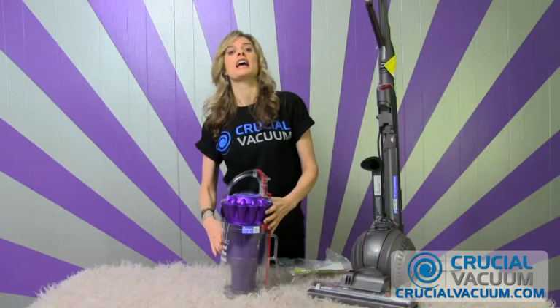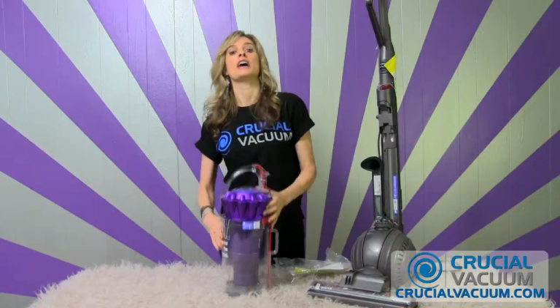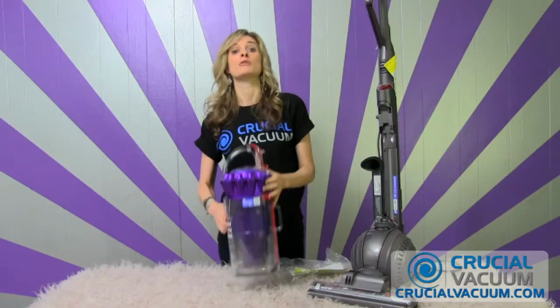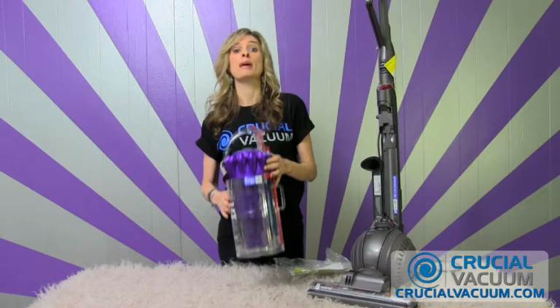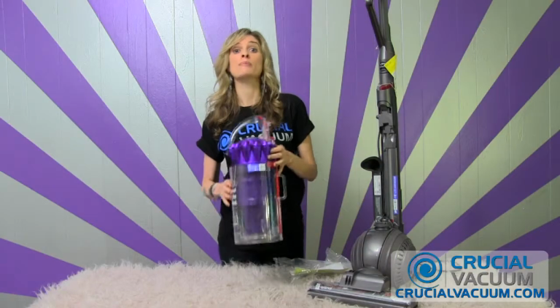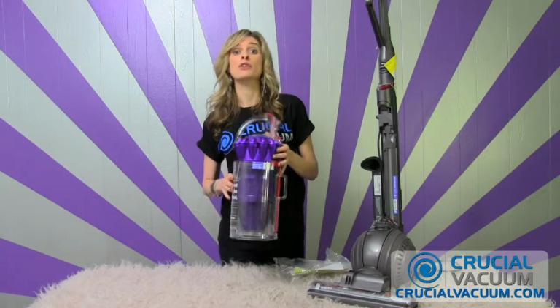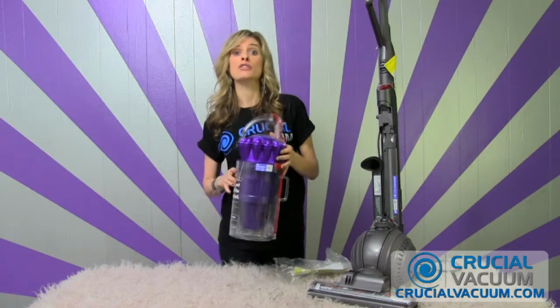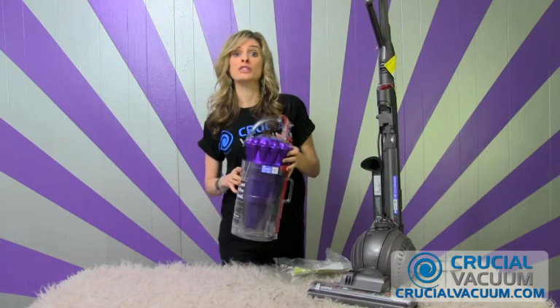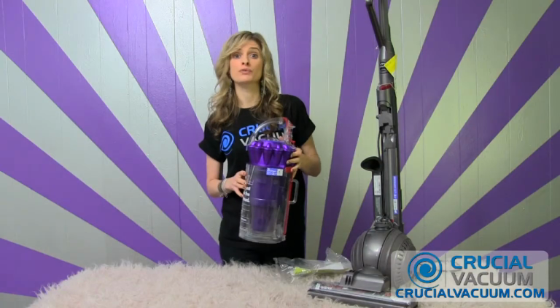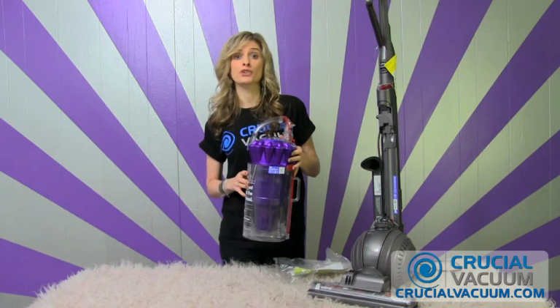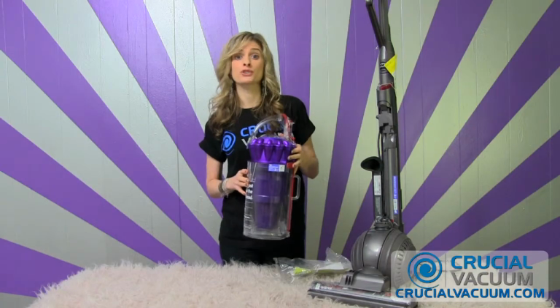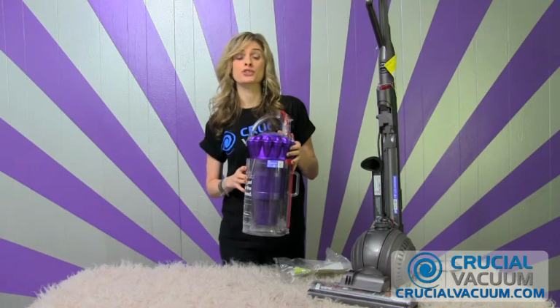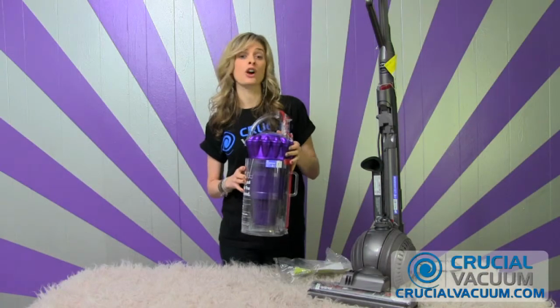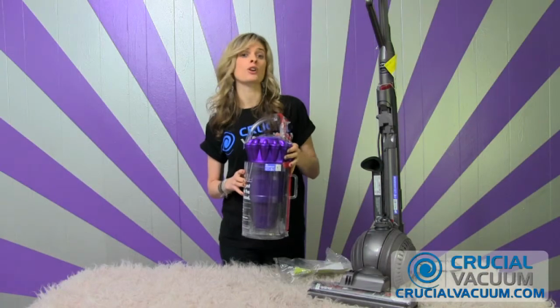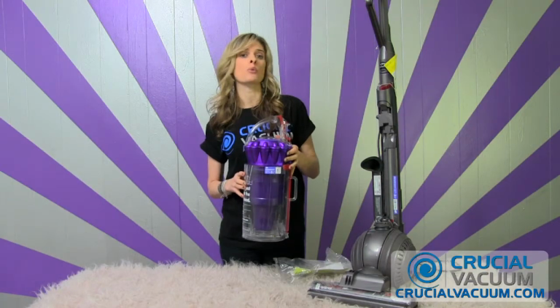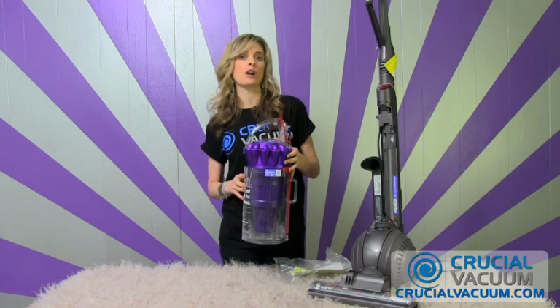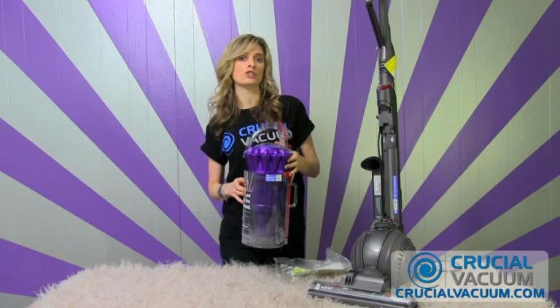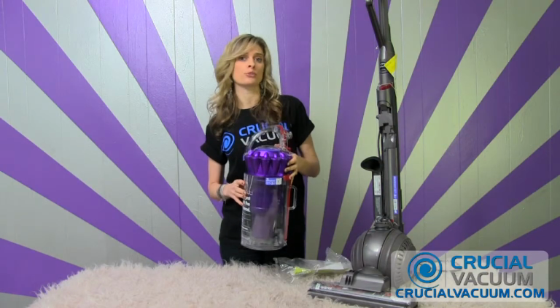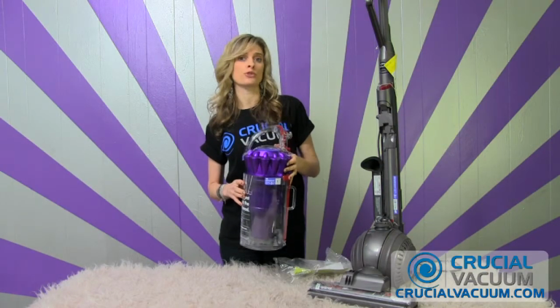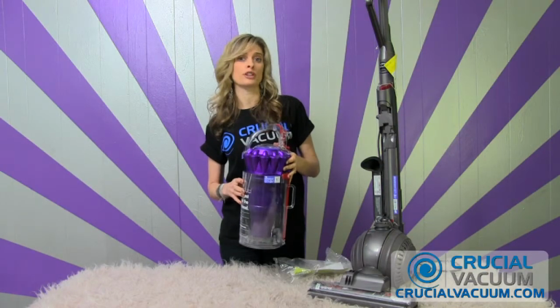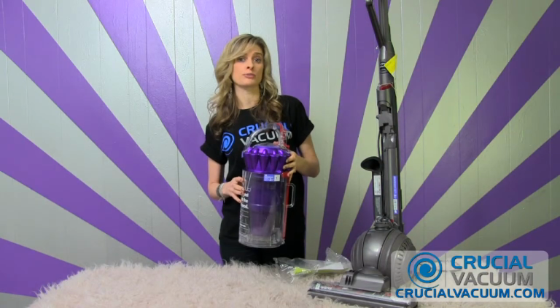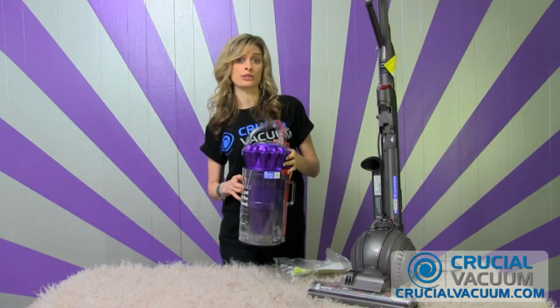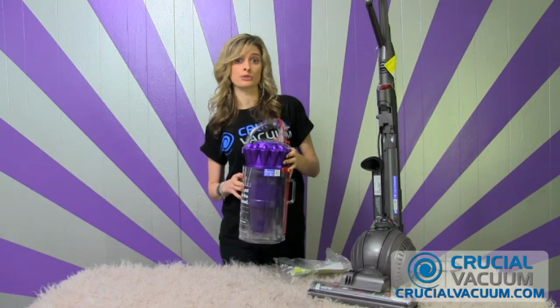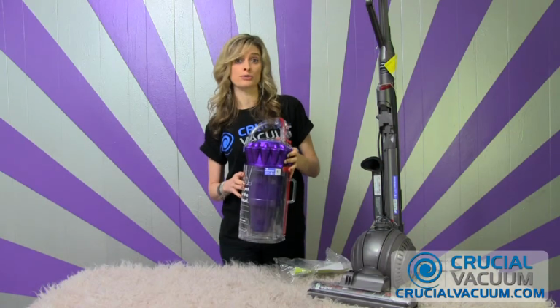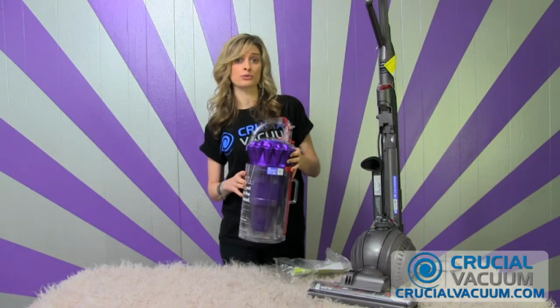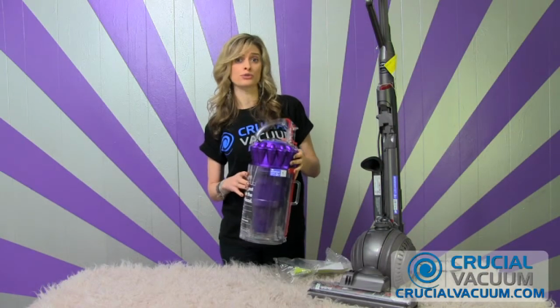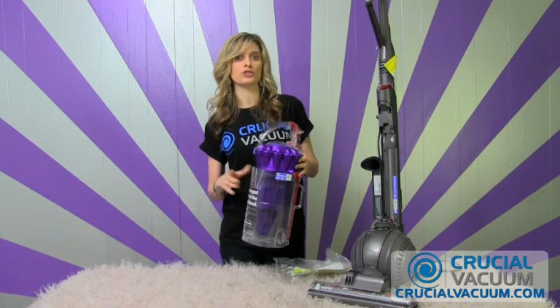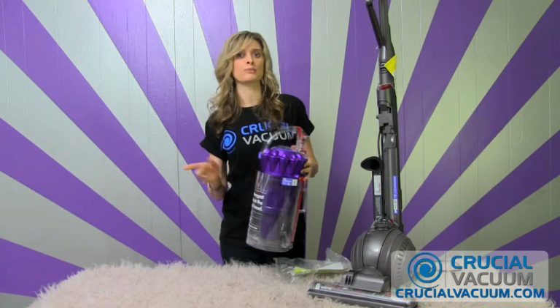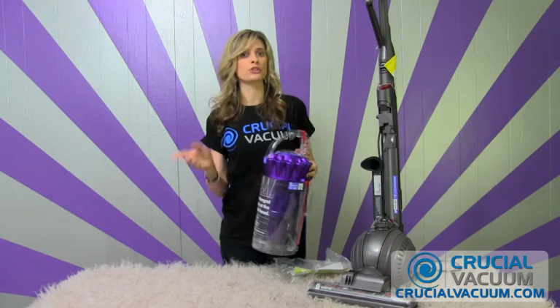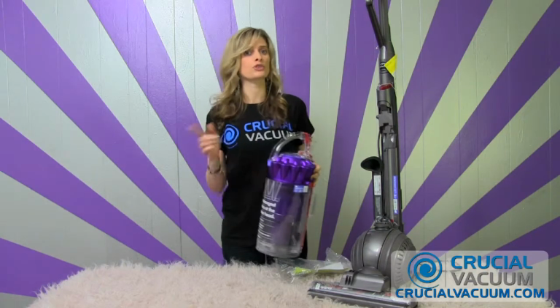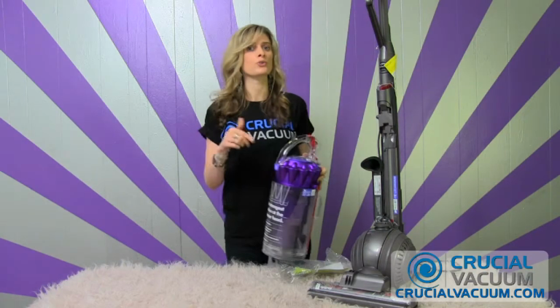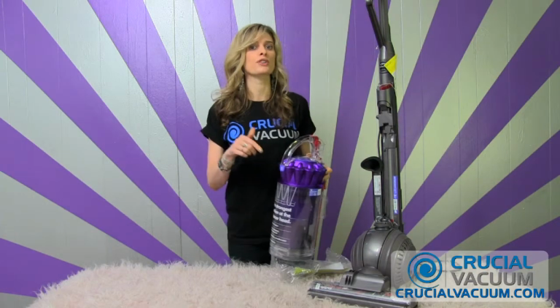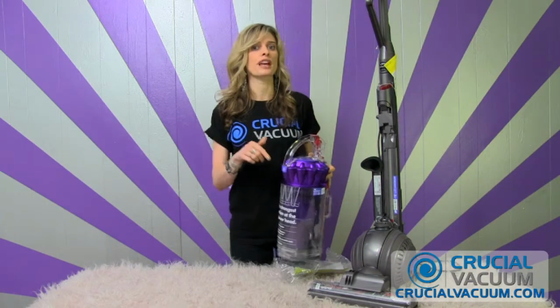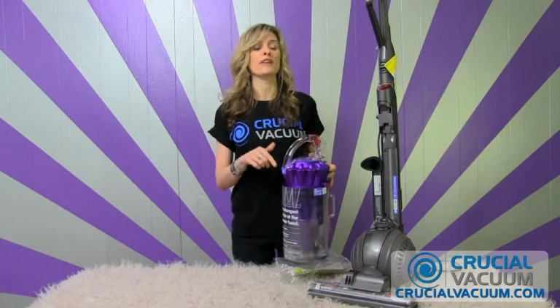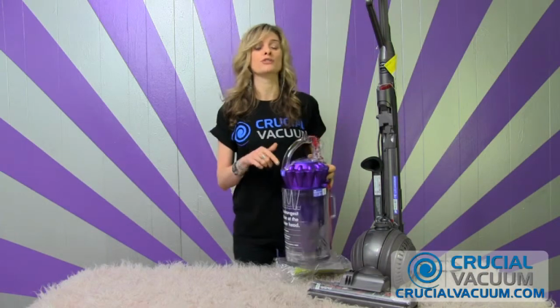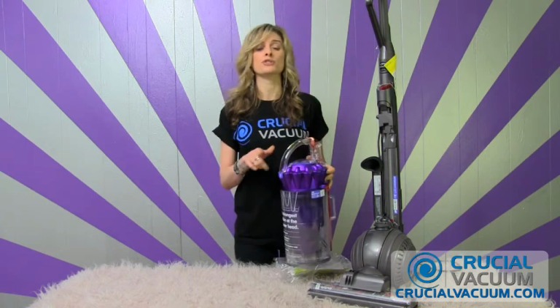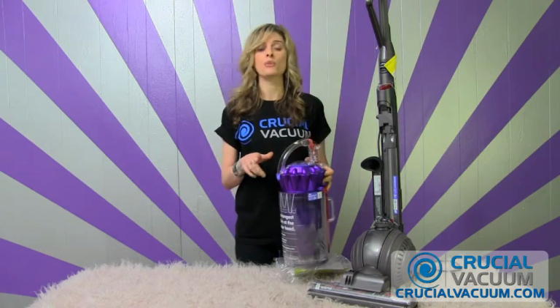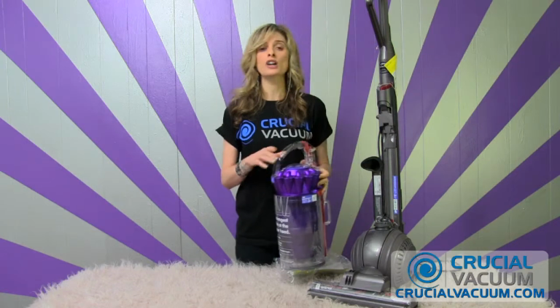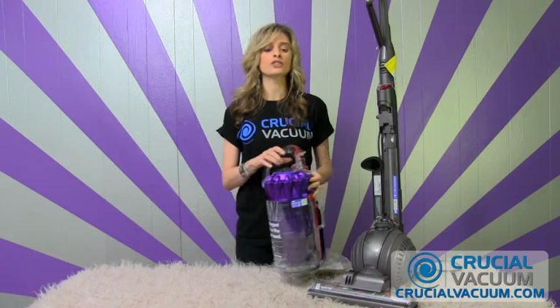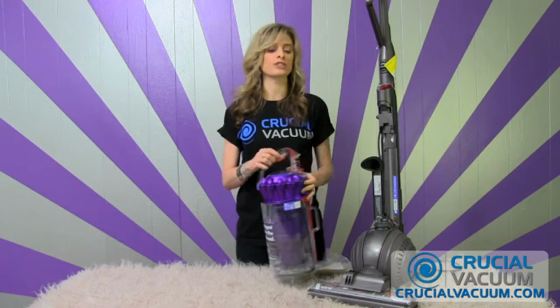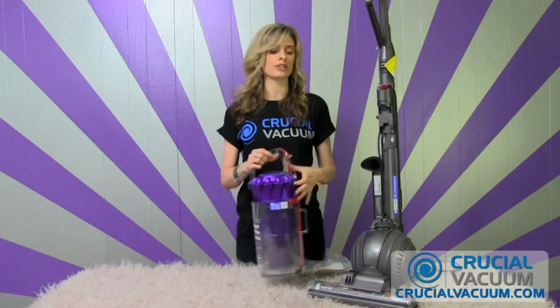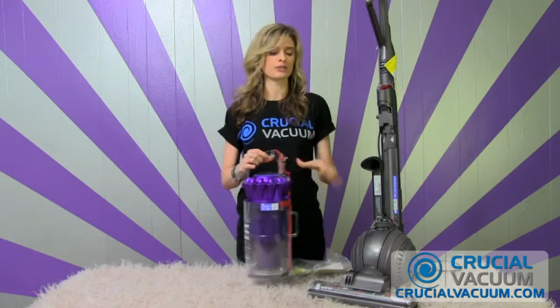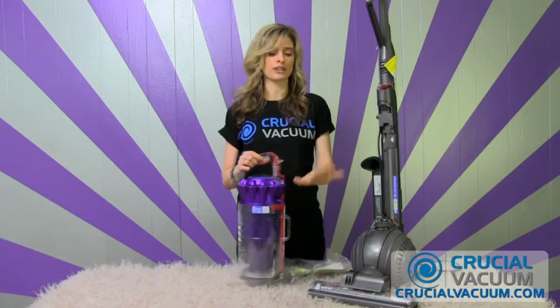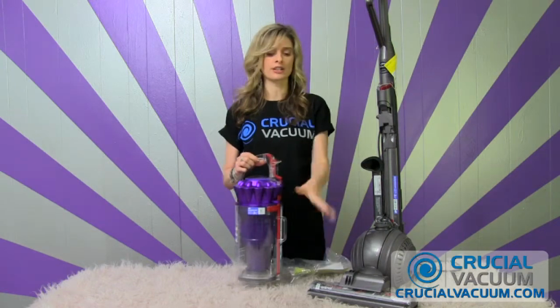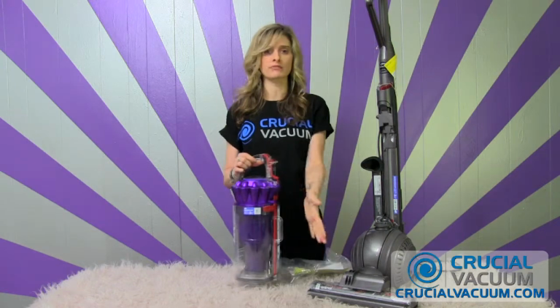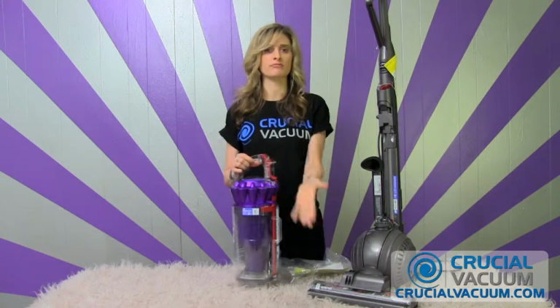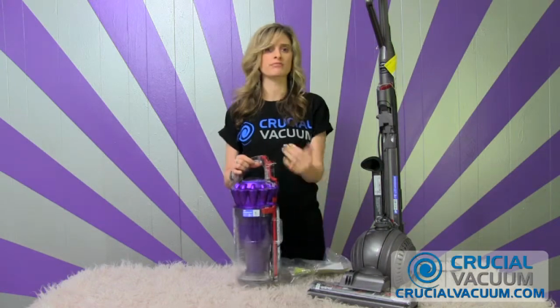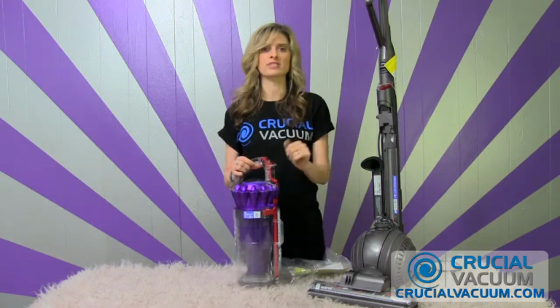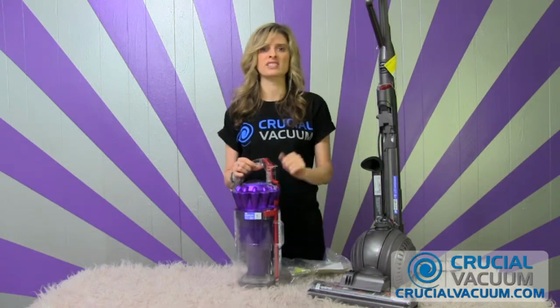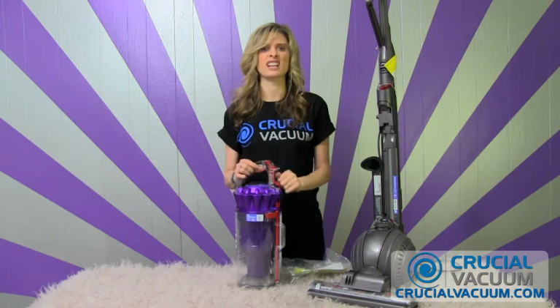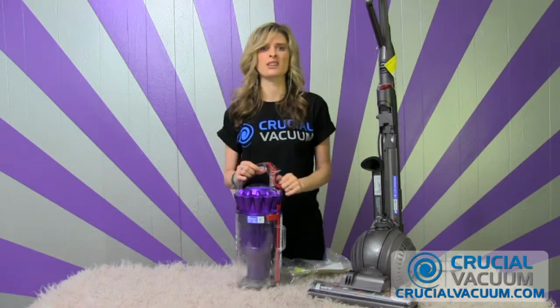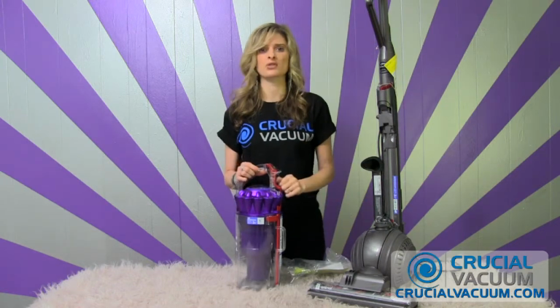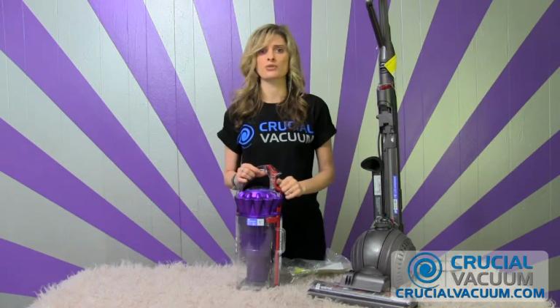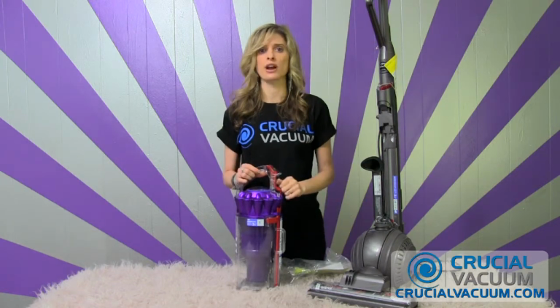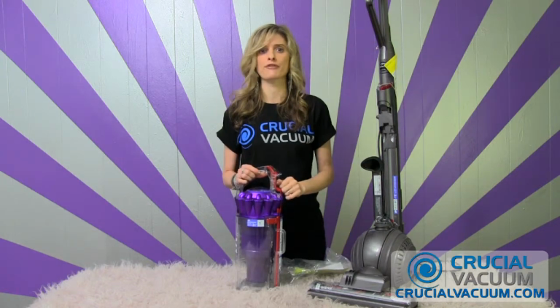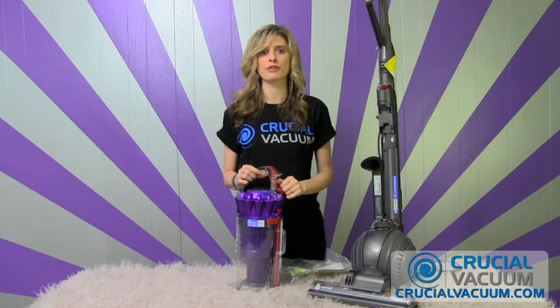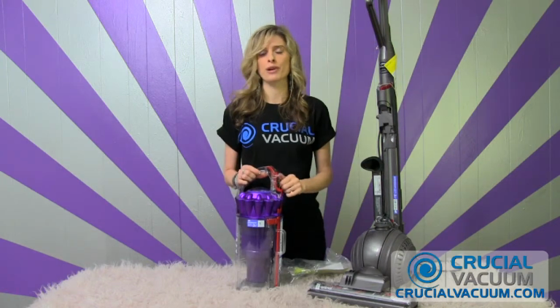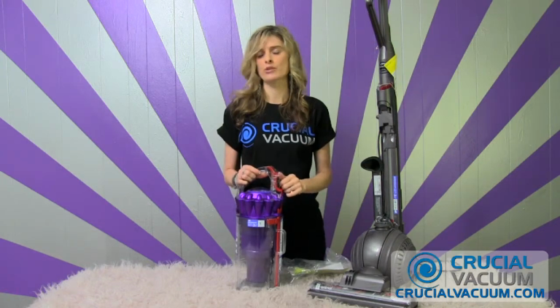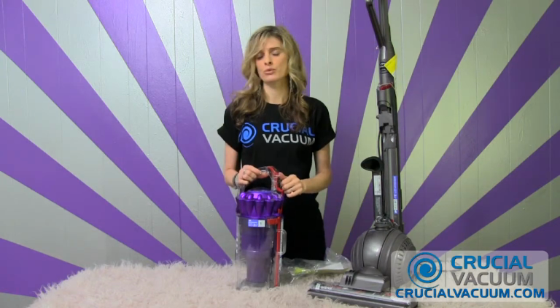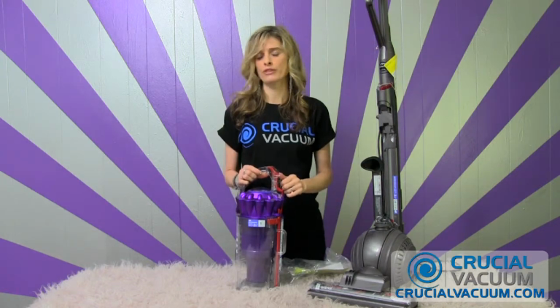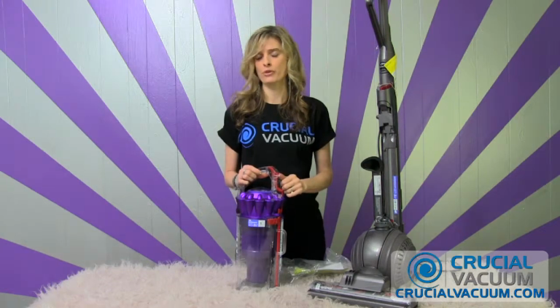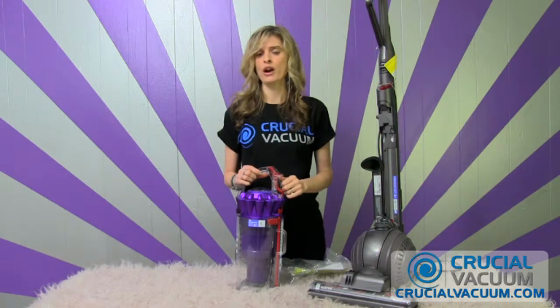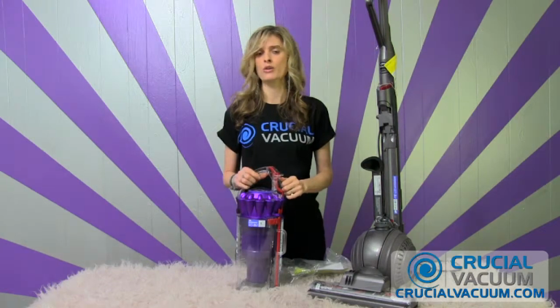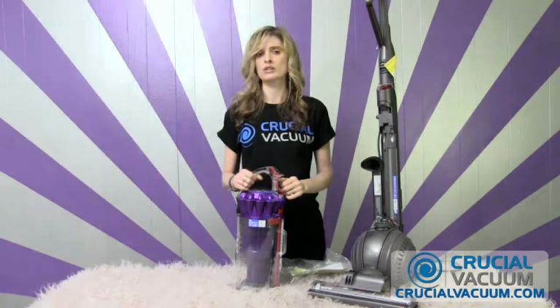Remember, these filters are washable and reusable. Just make sure that after you wash it, you let it stay out to dry for about 24 hours.